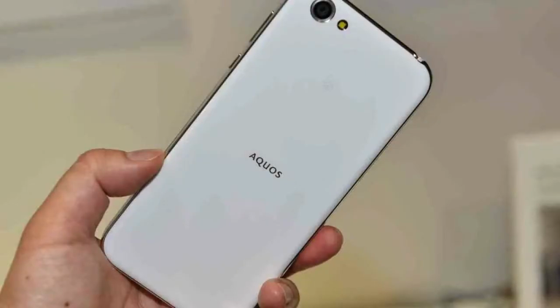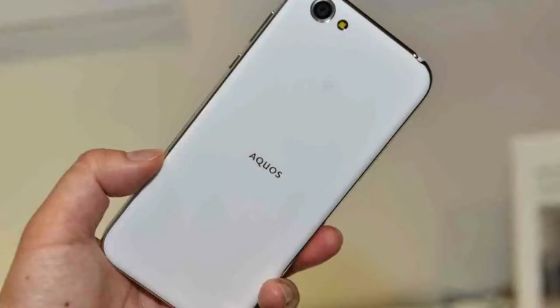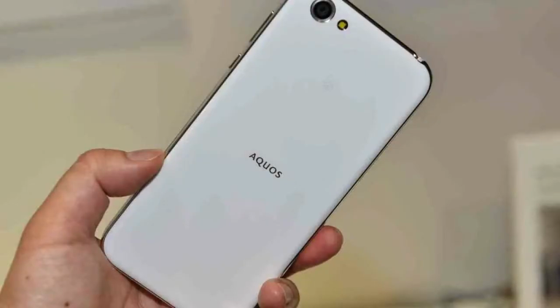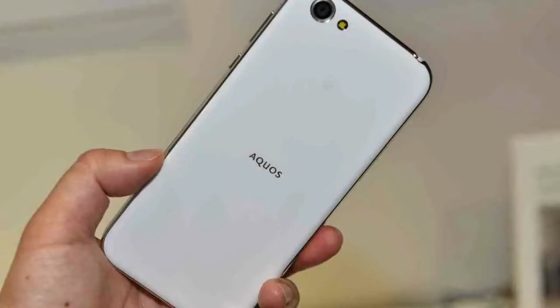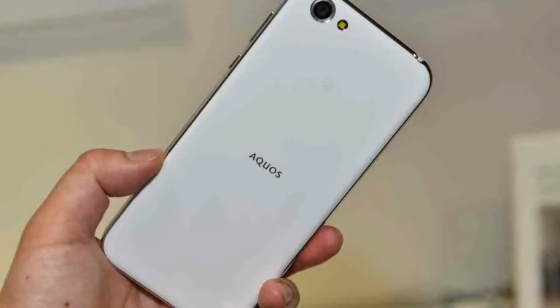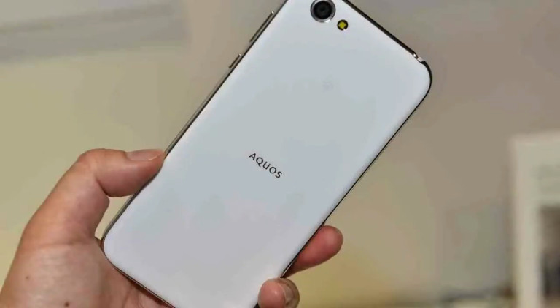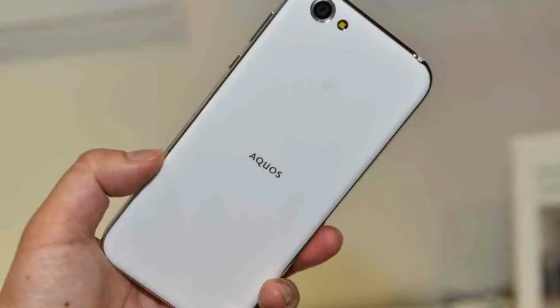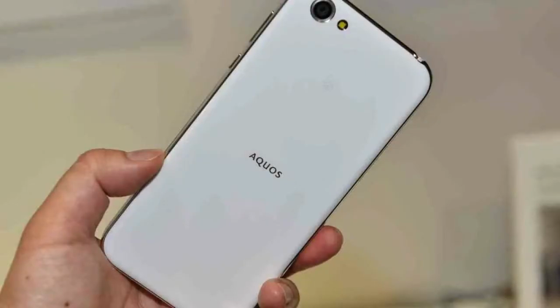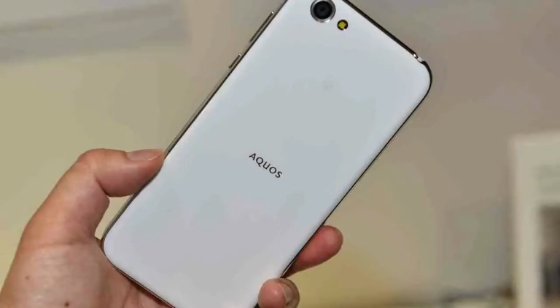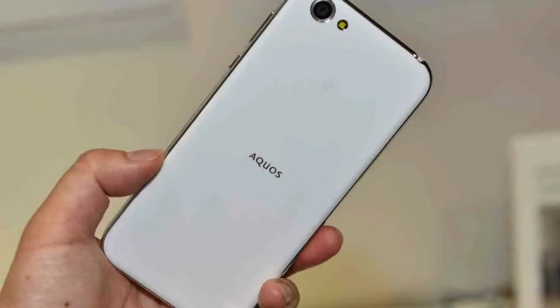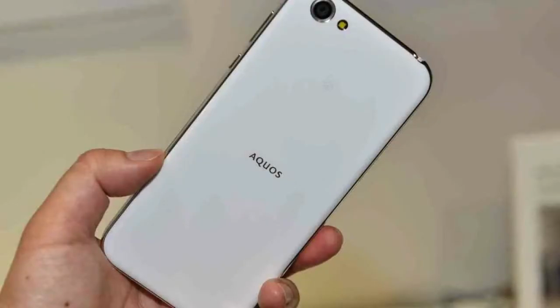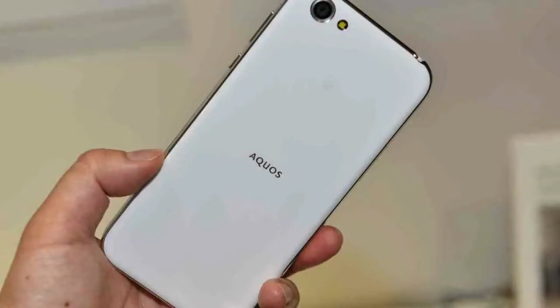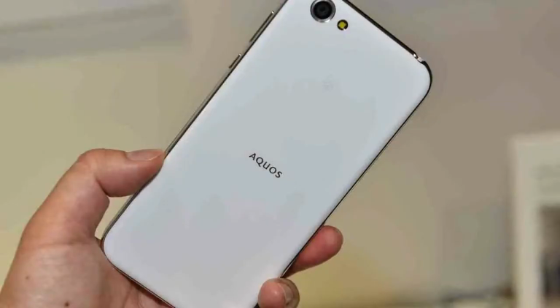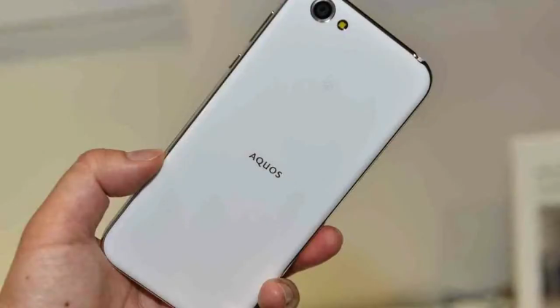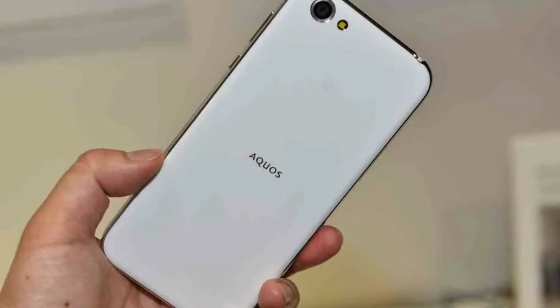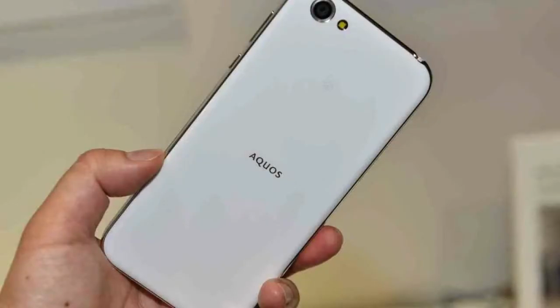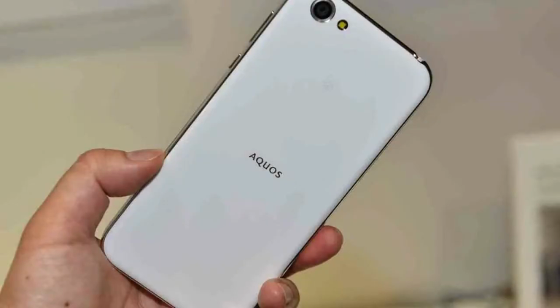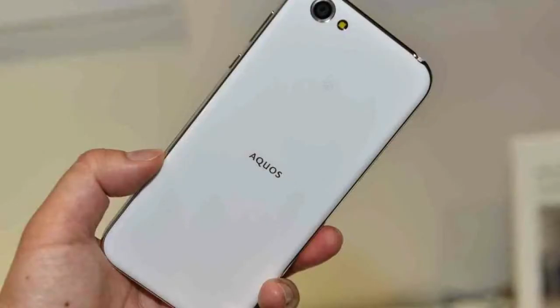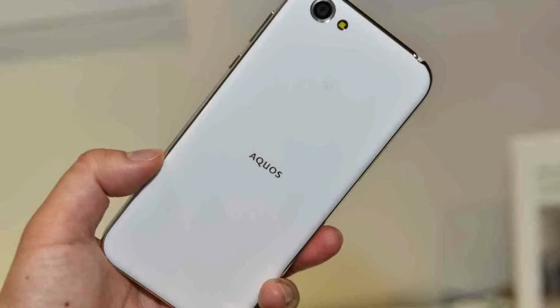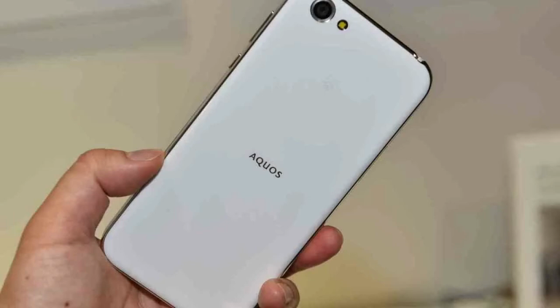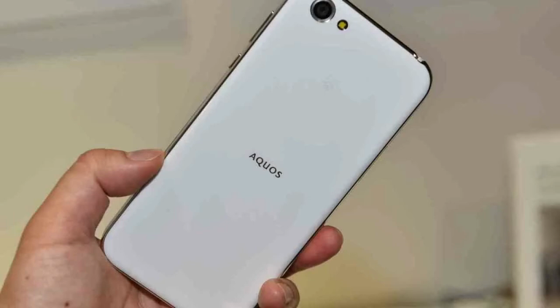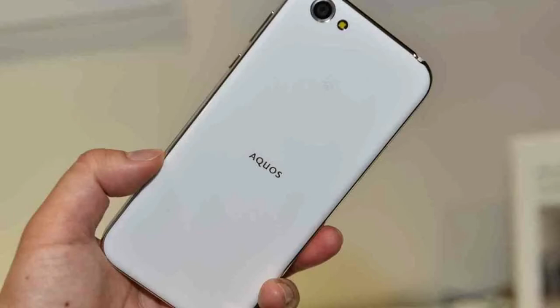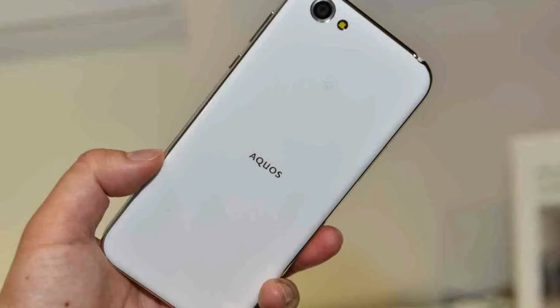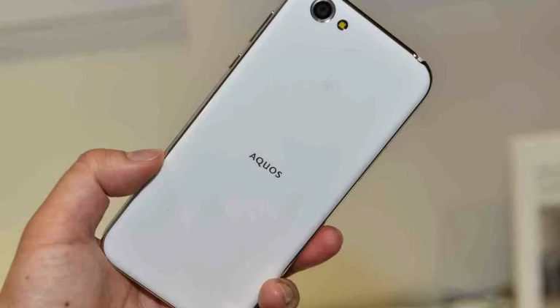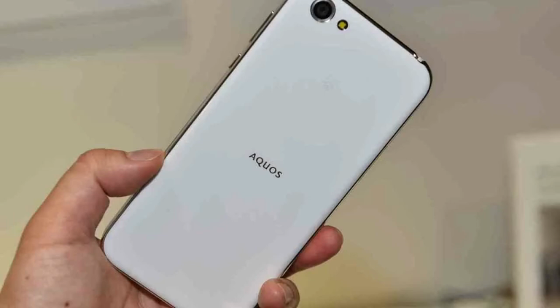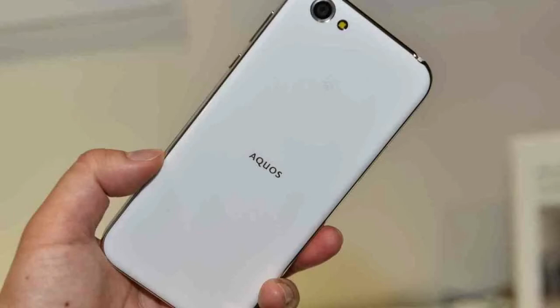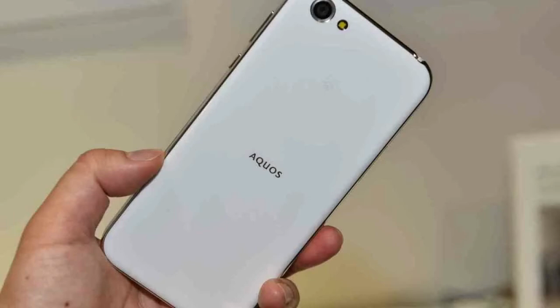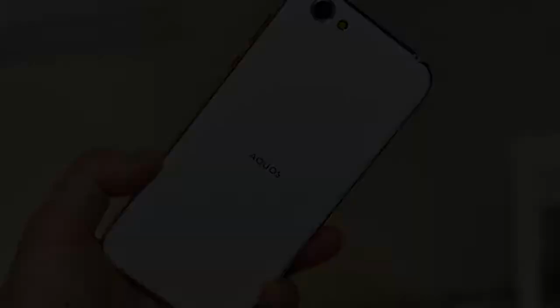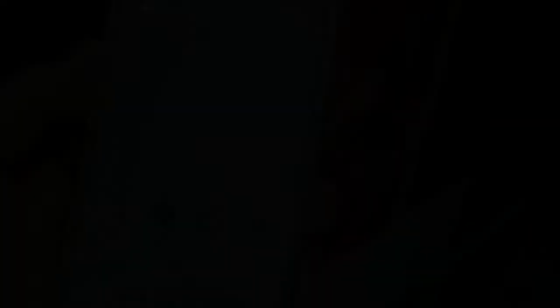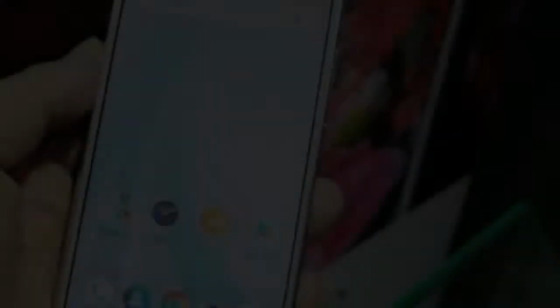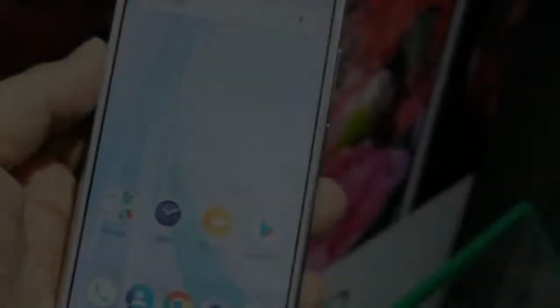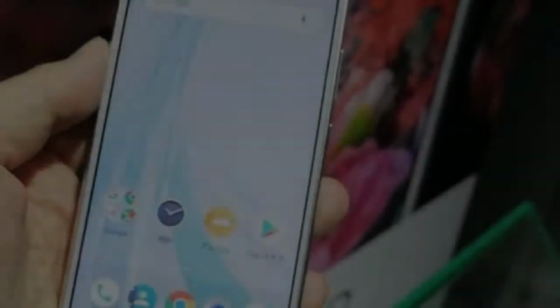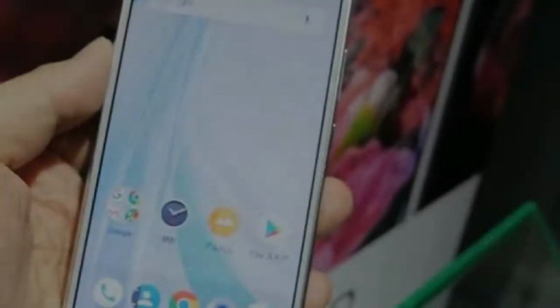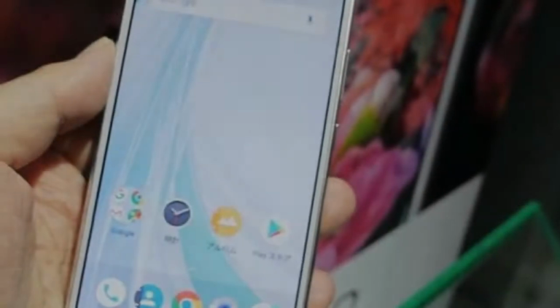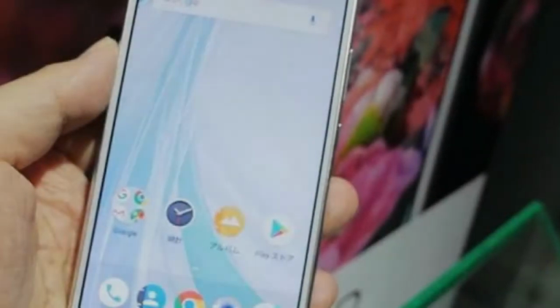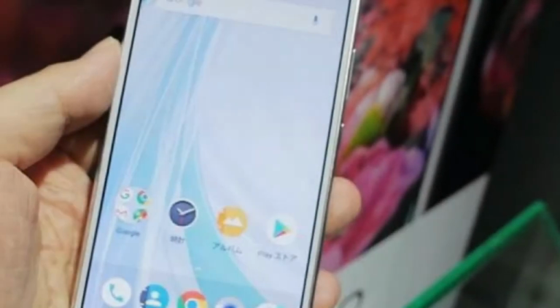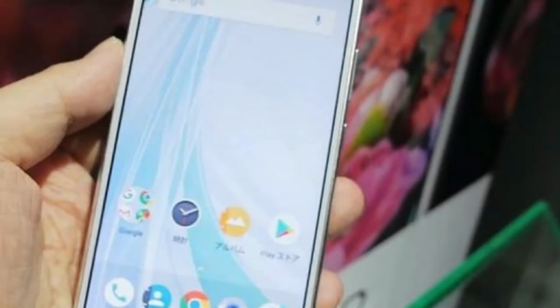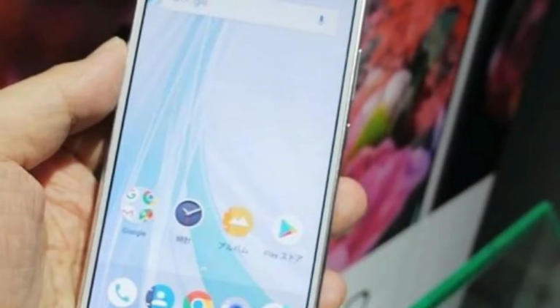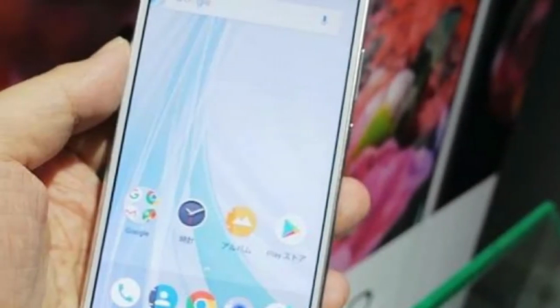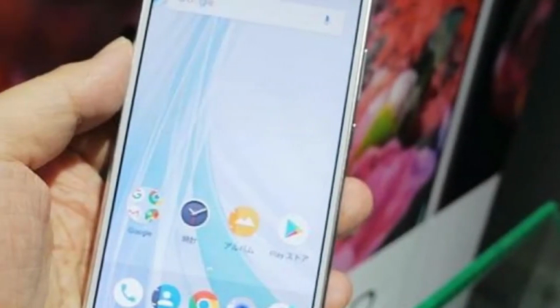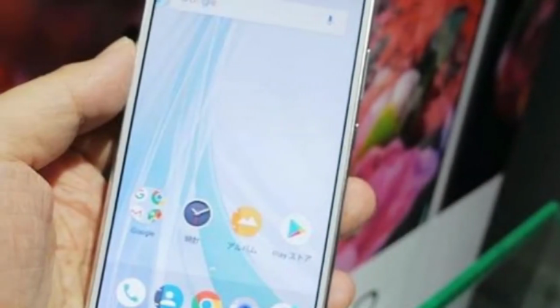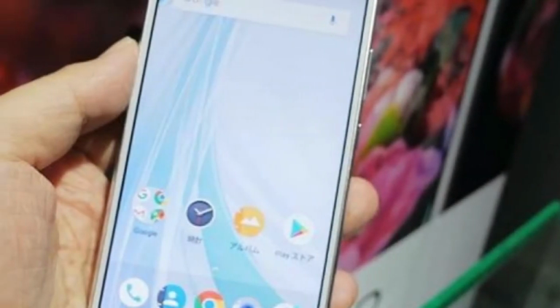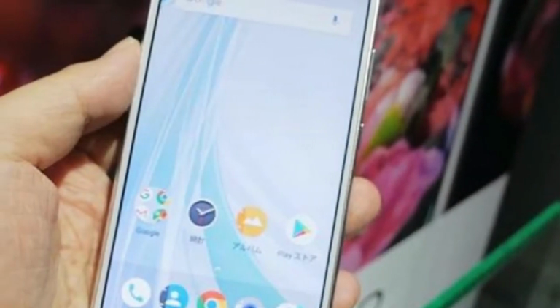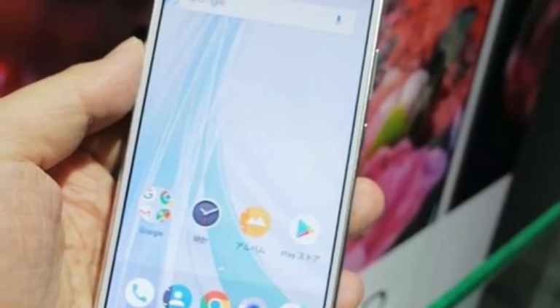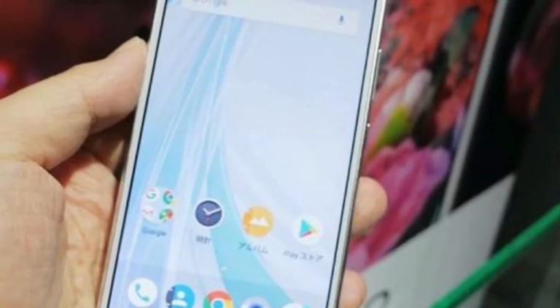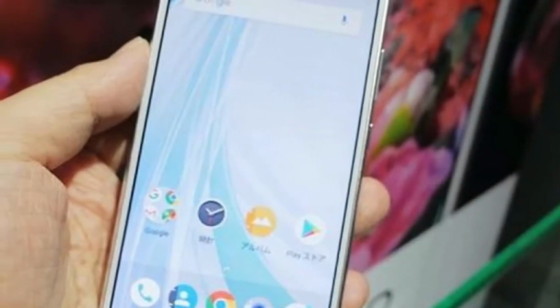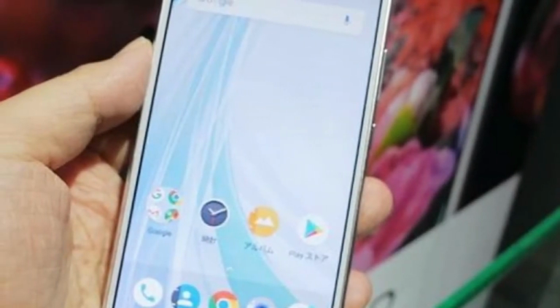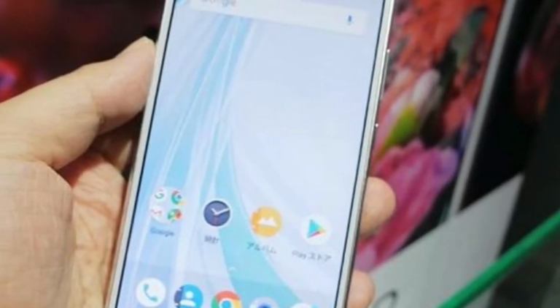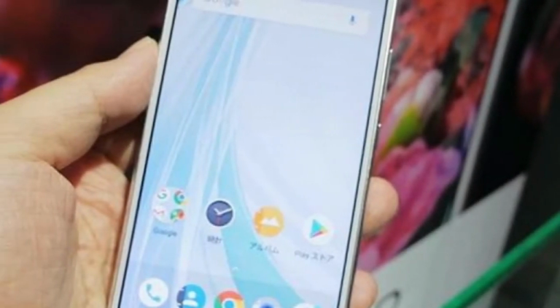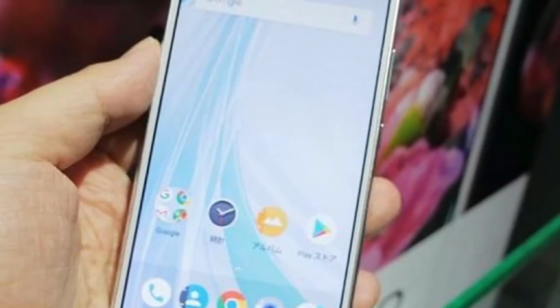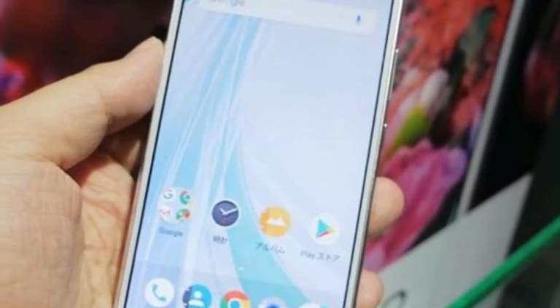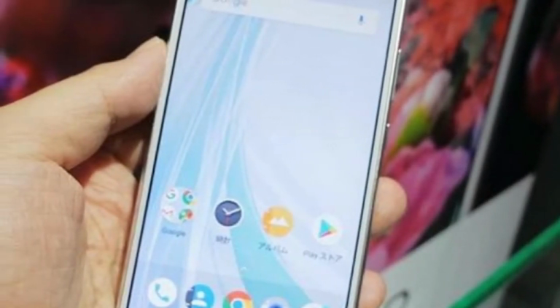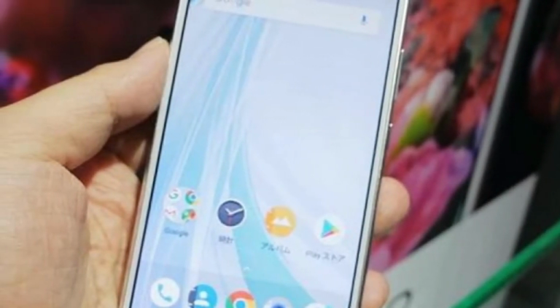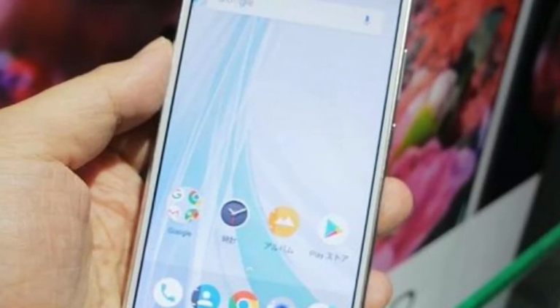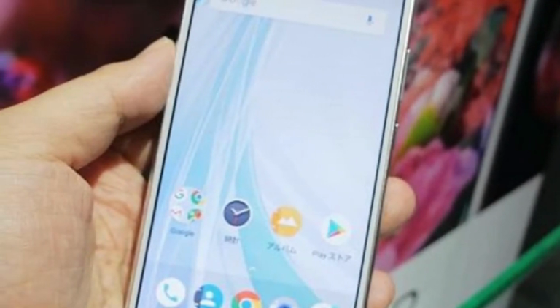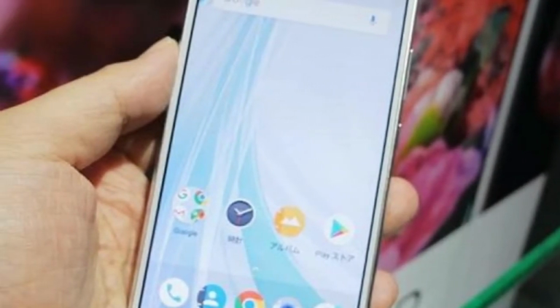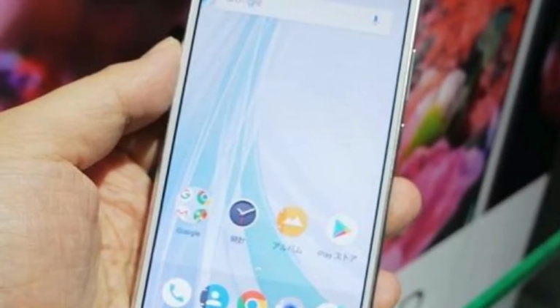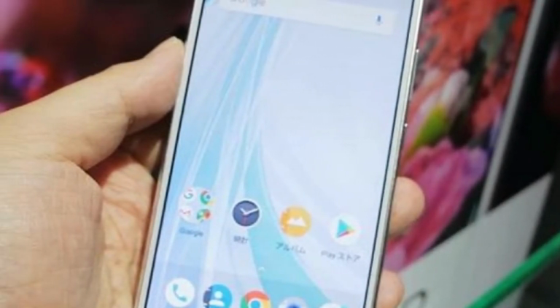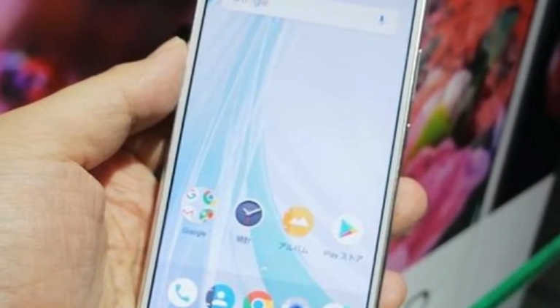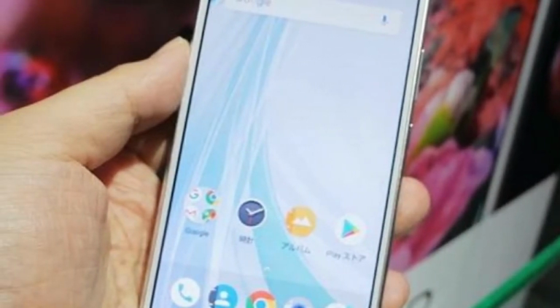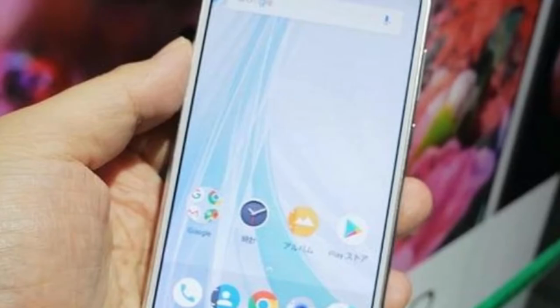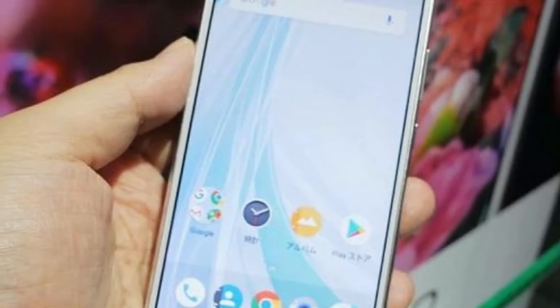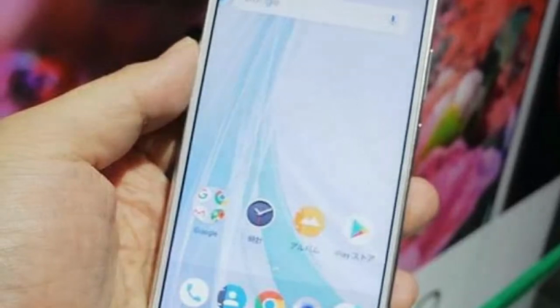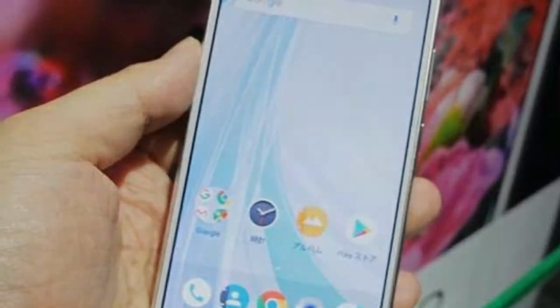The AQUOS R Compact has a 4.9-inch, 2032x1080 resolution EXO LCD display.